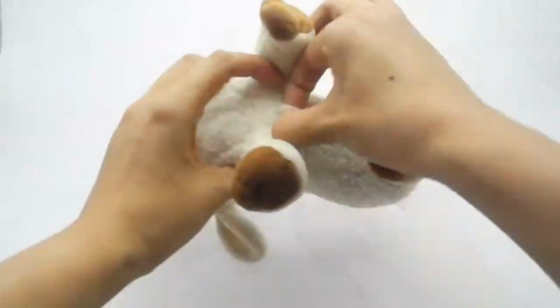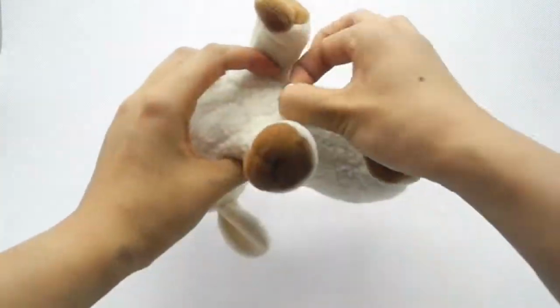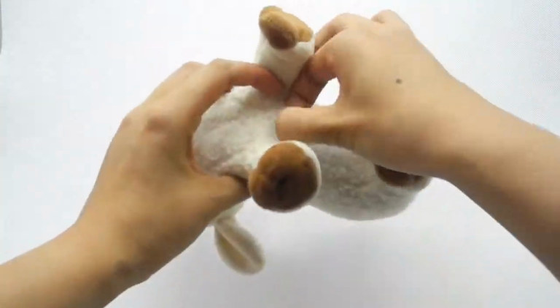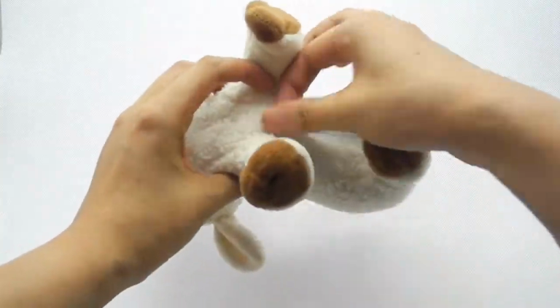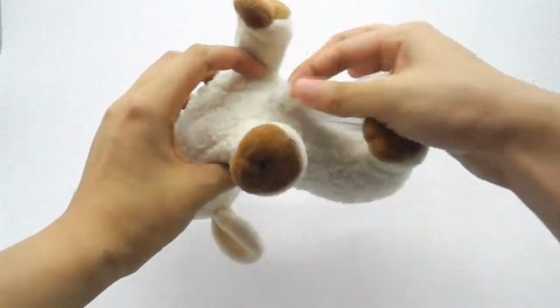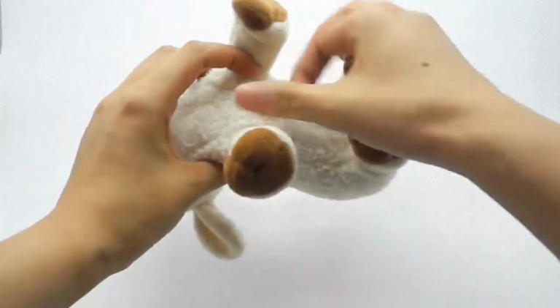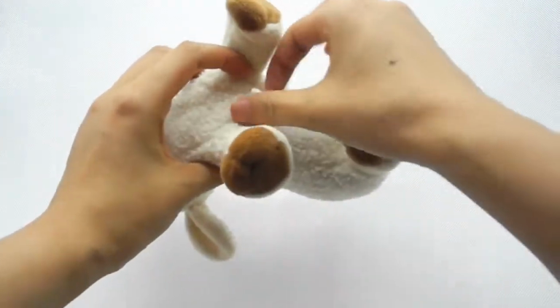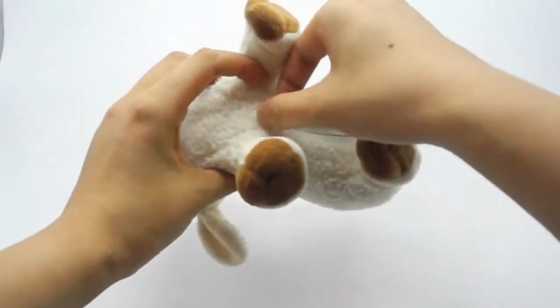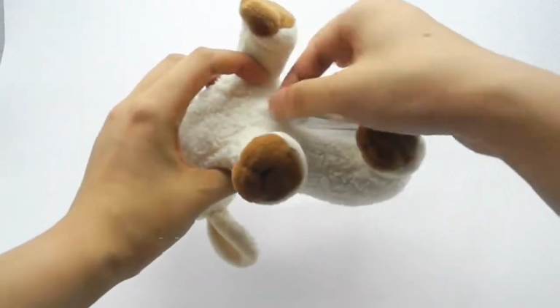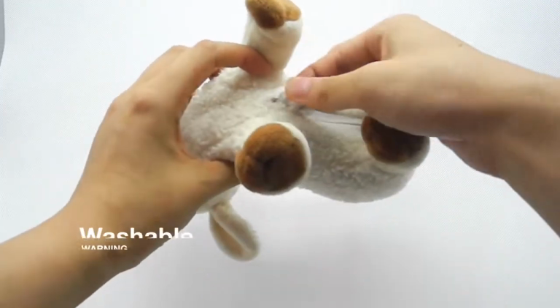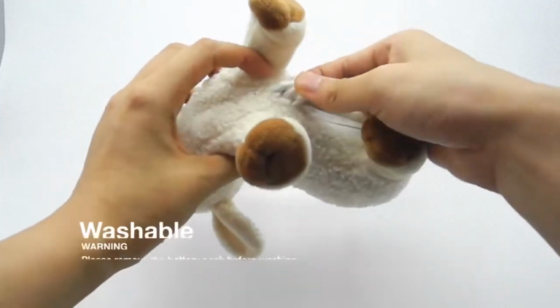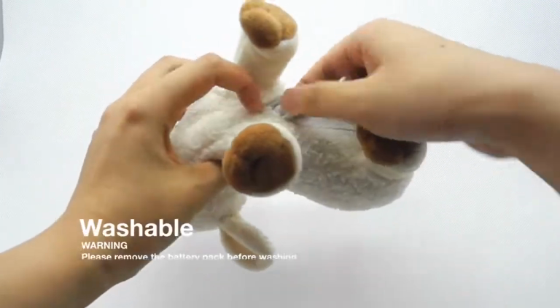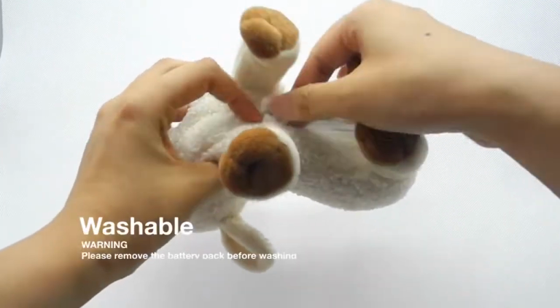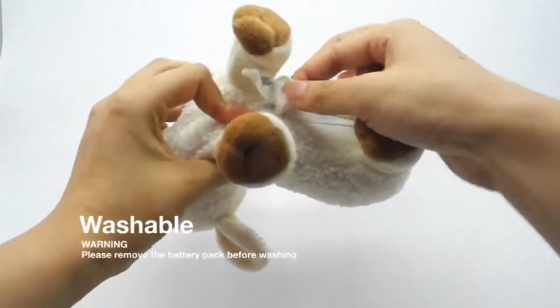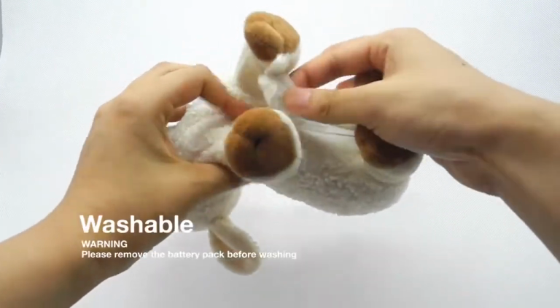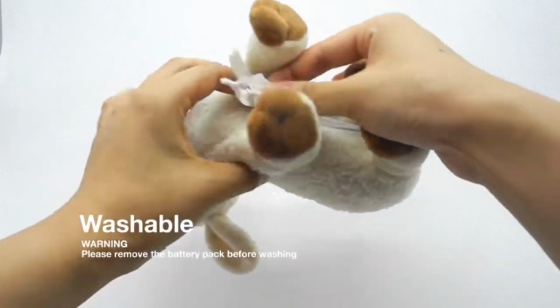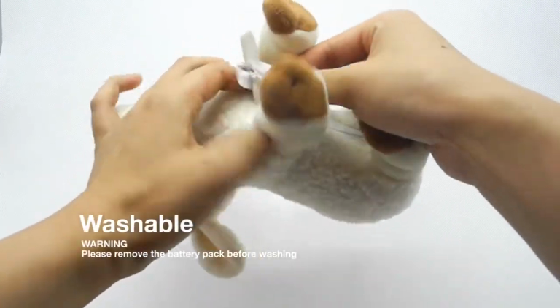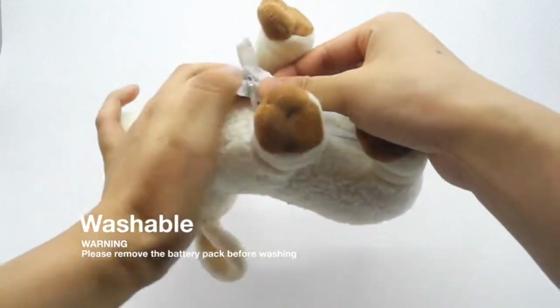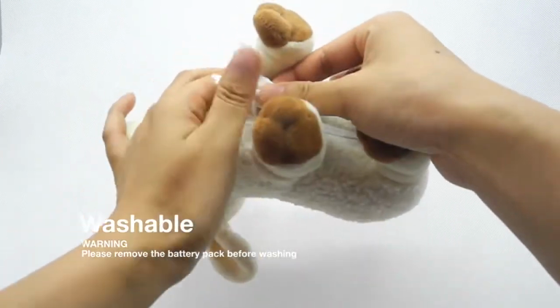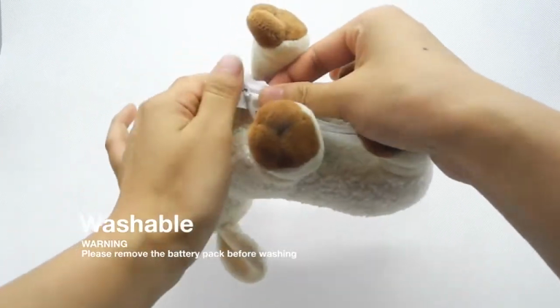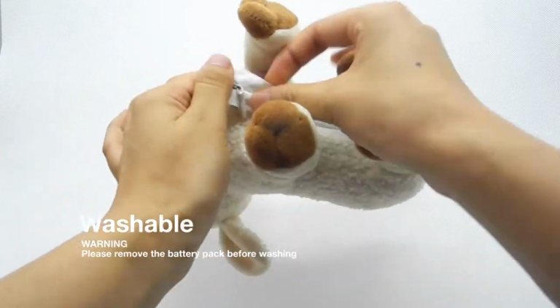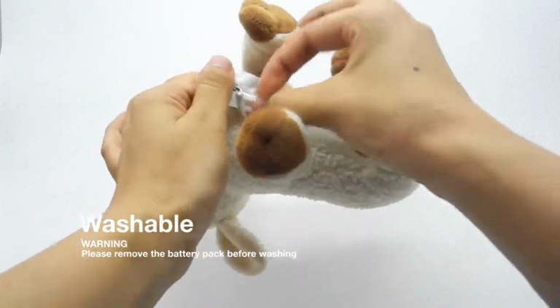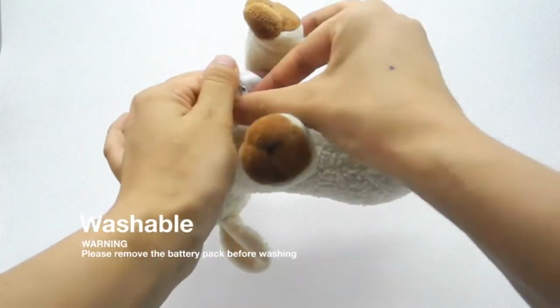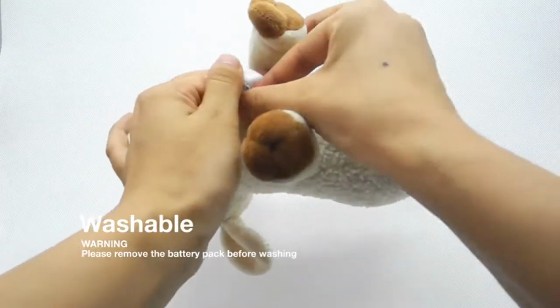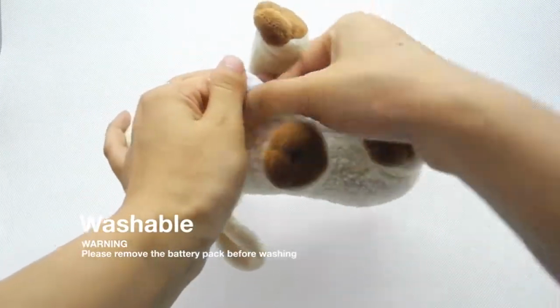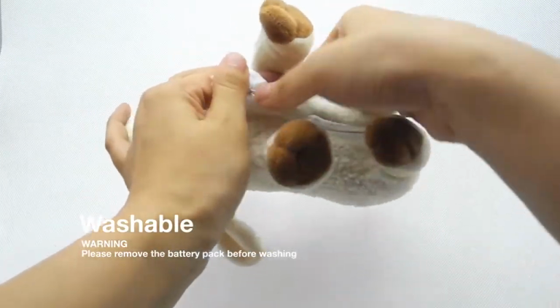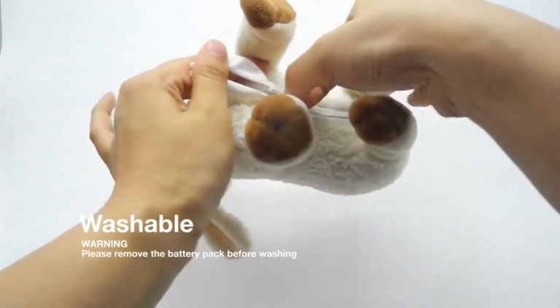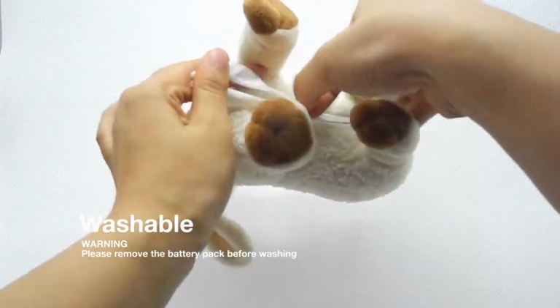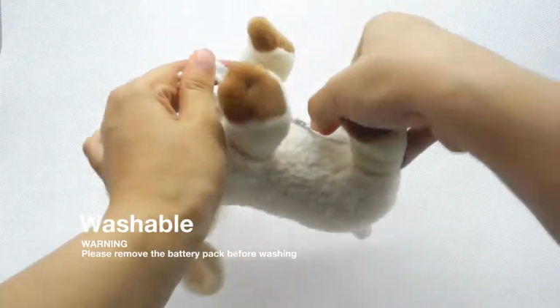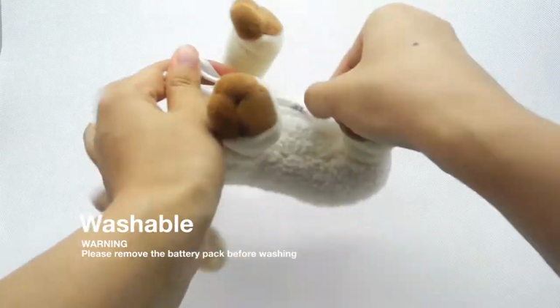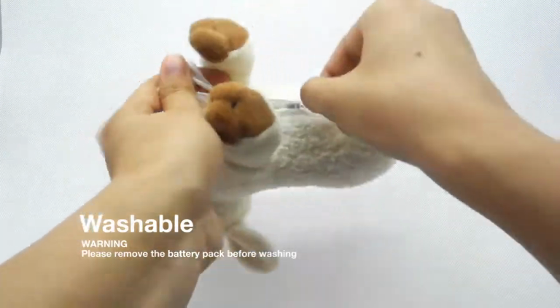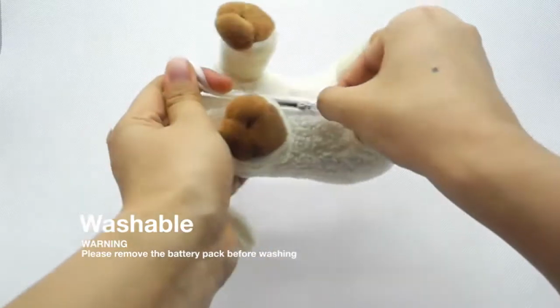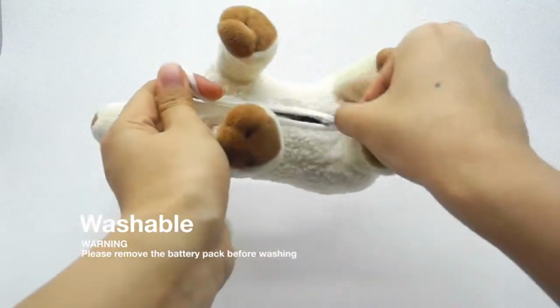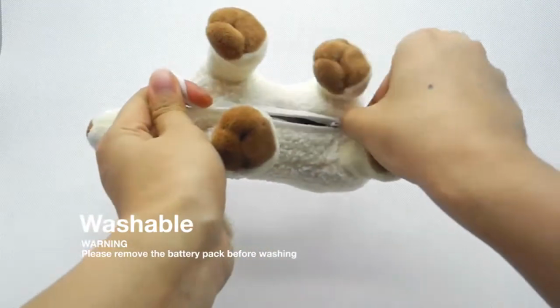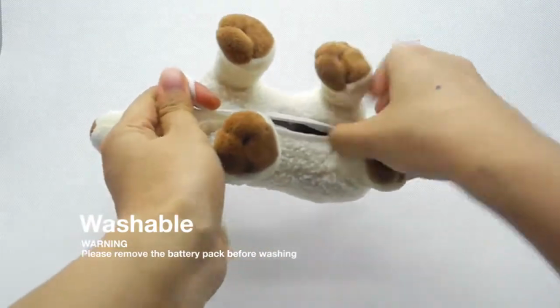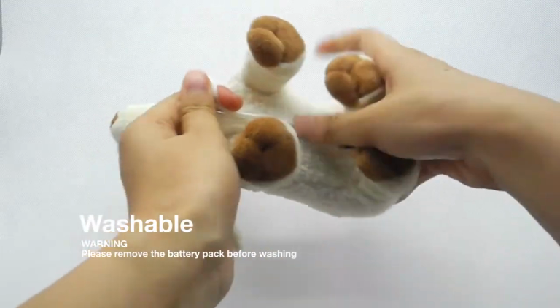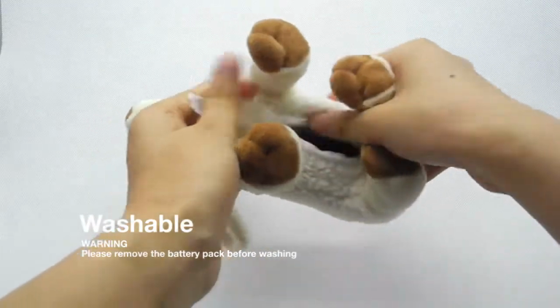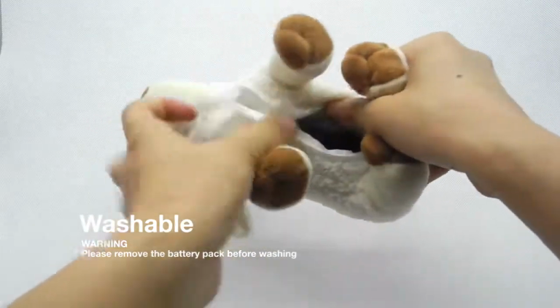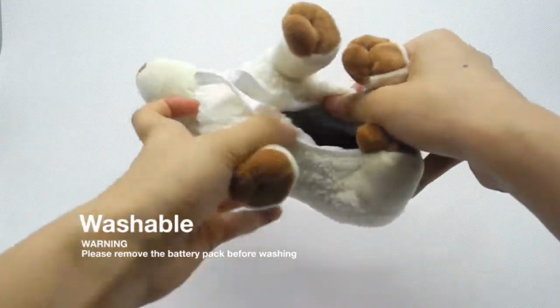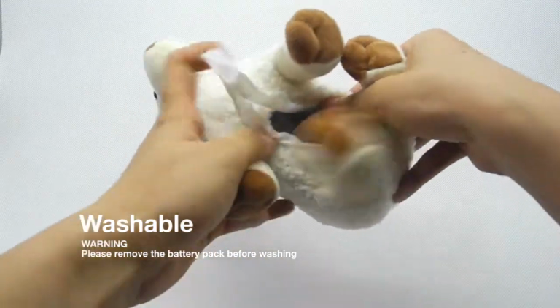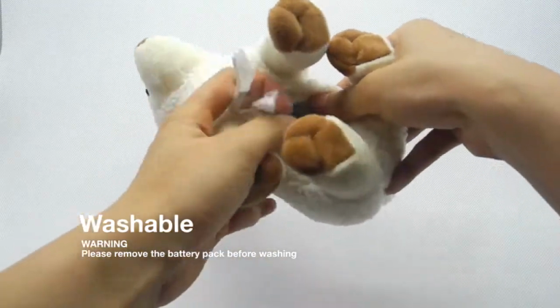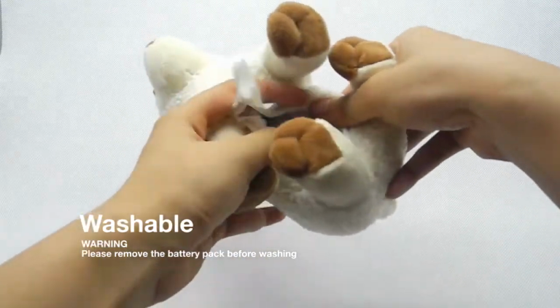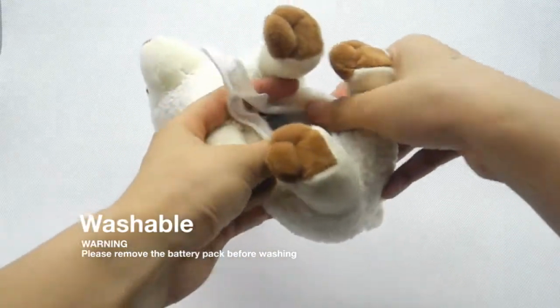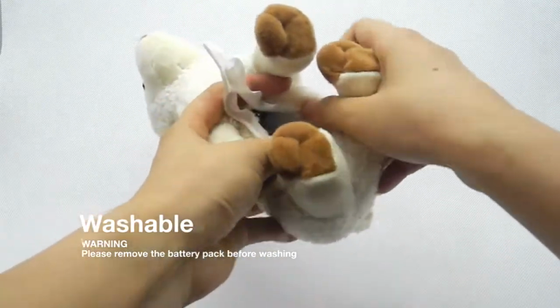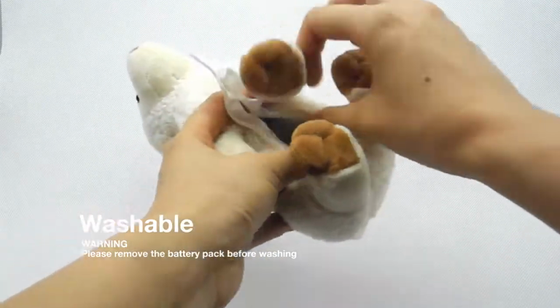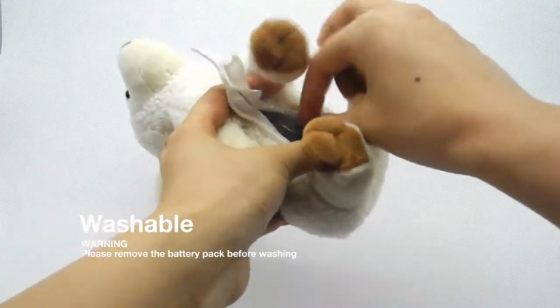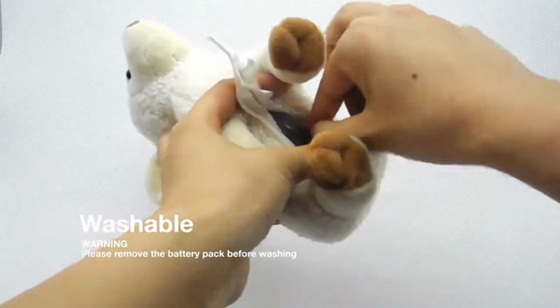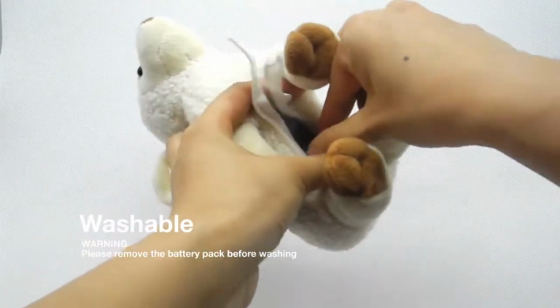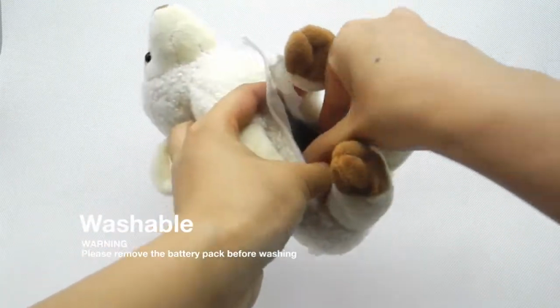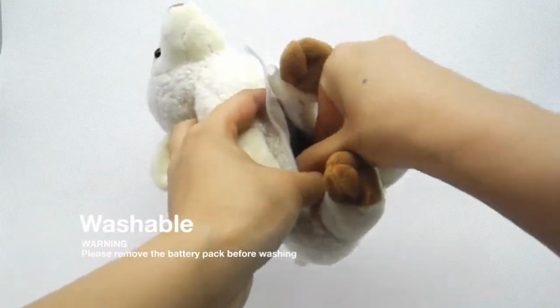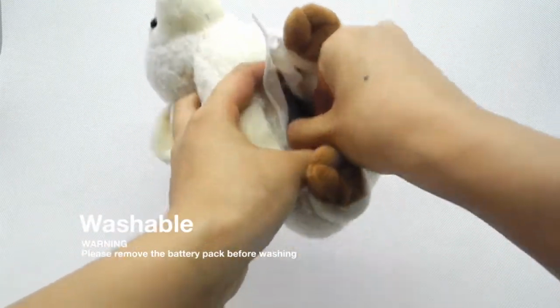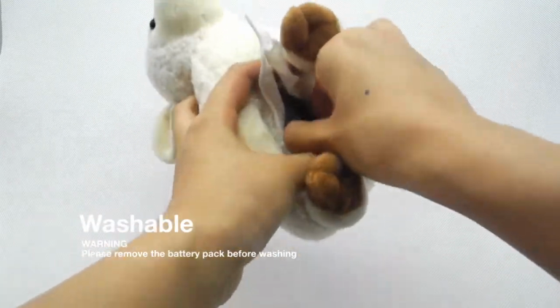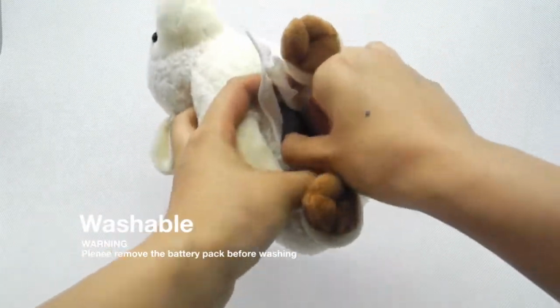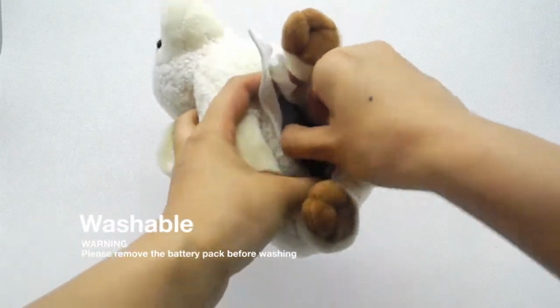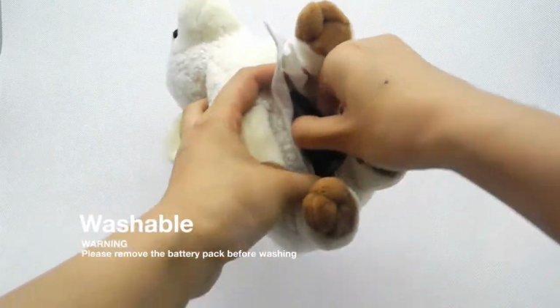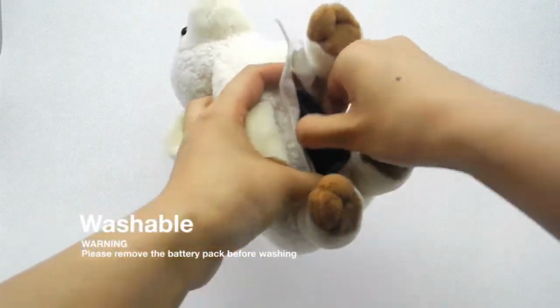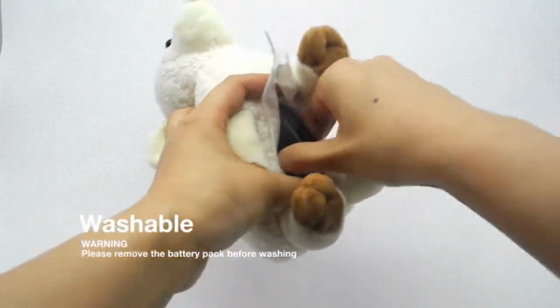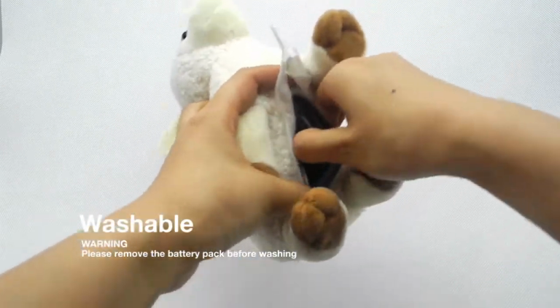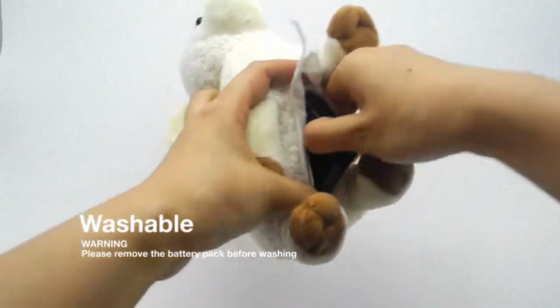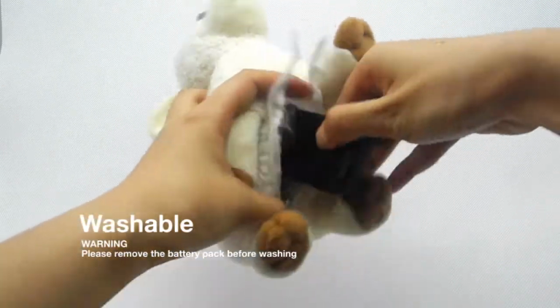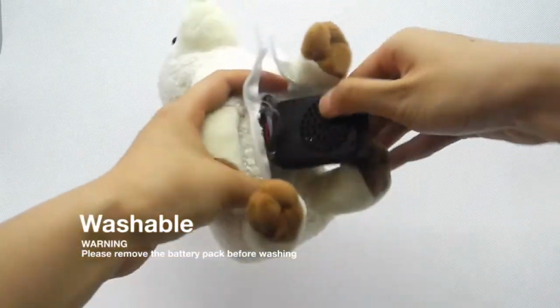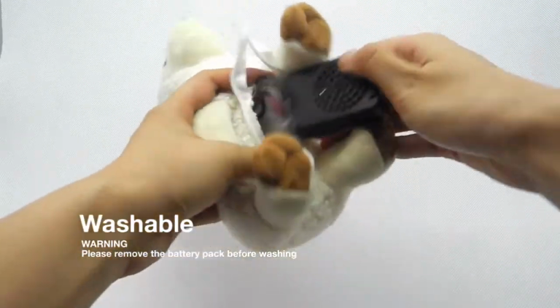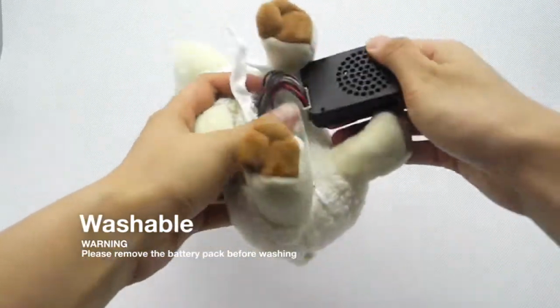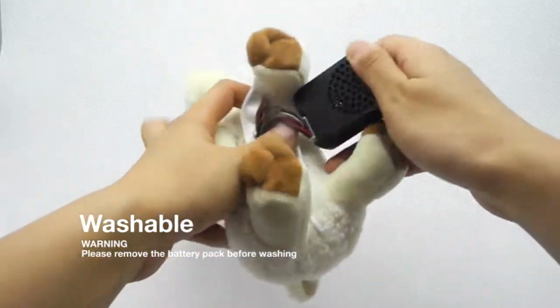Make sure to remove the battery pack before washing the lamb. The integrated wires and buttons are waterproof.